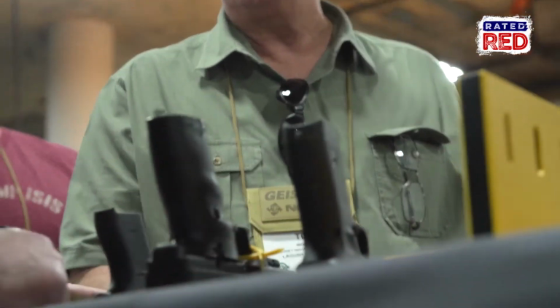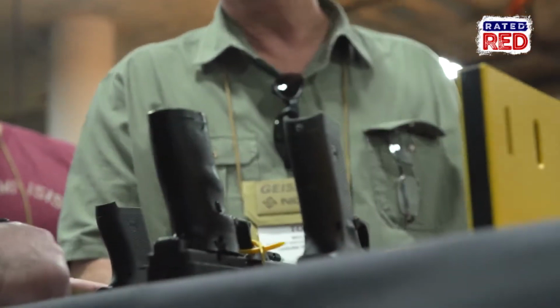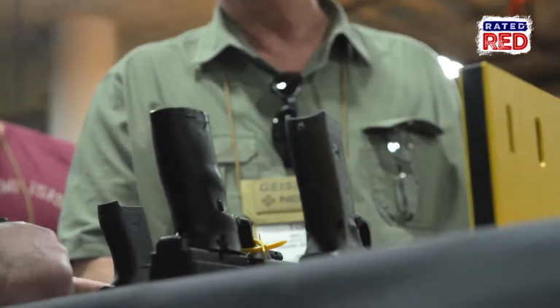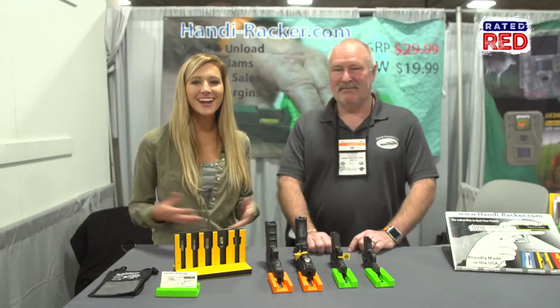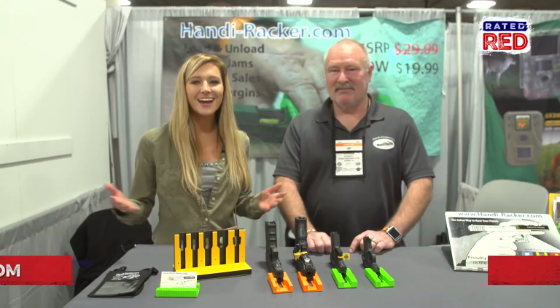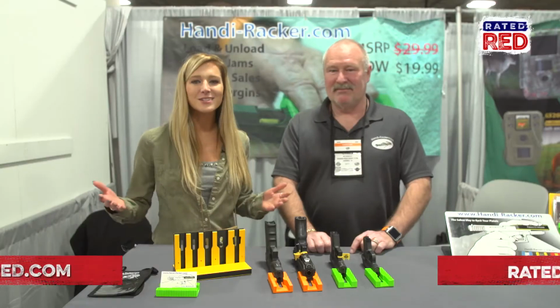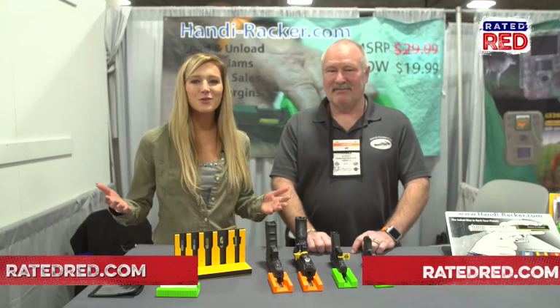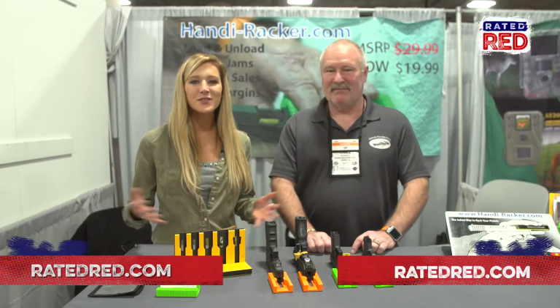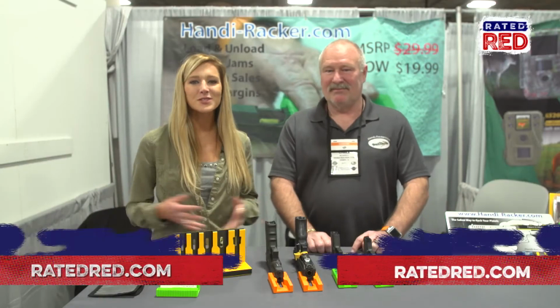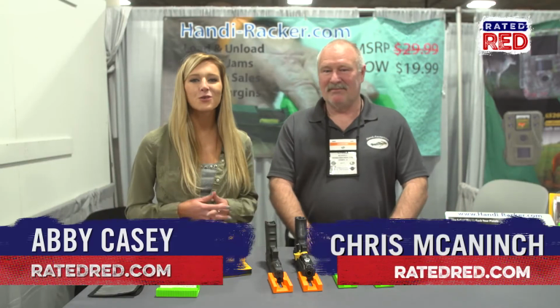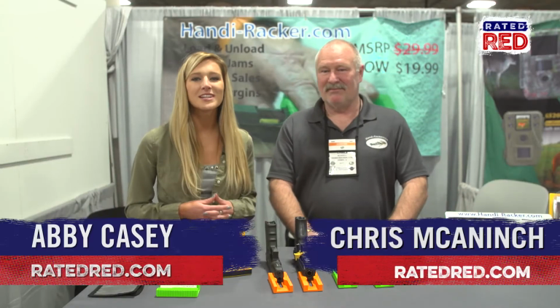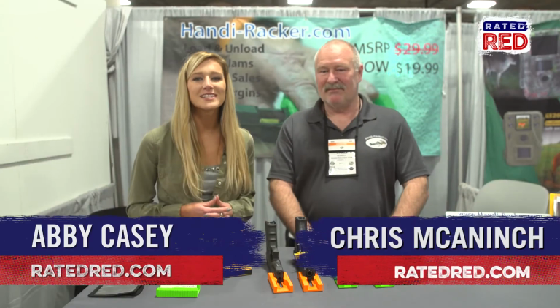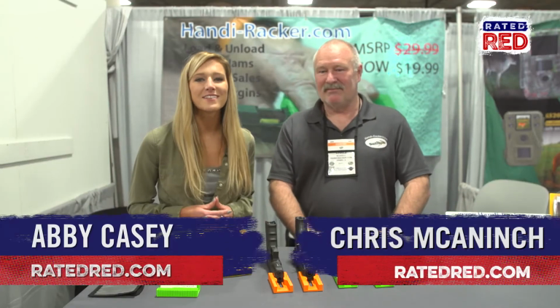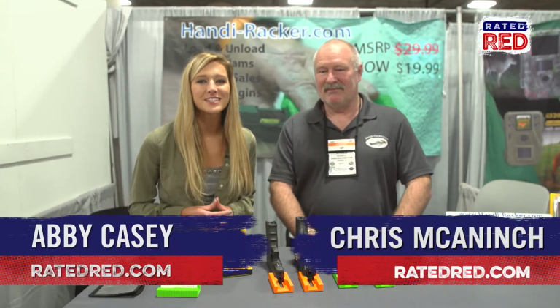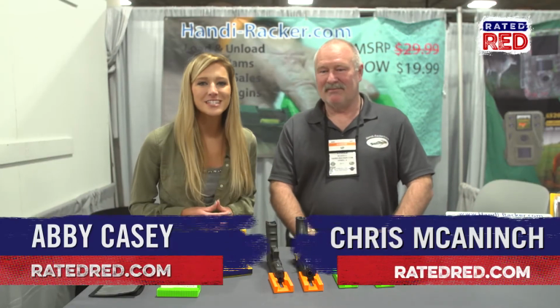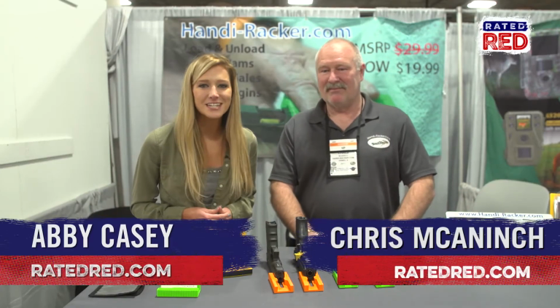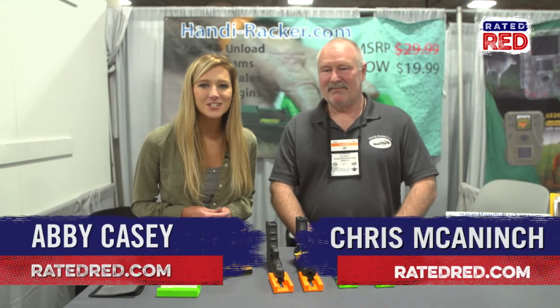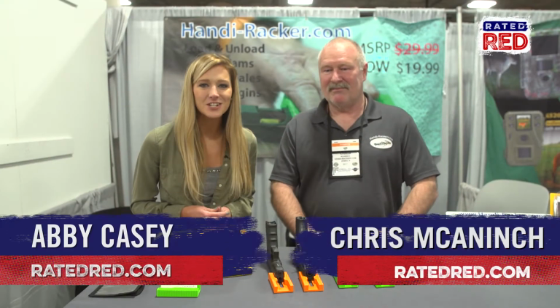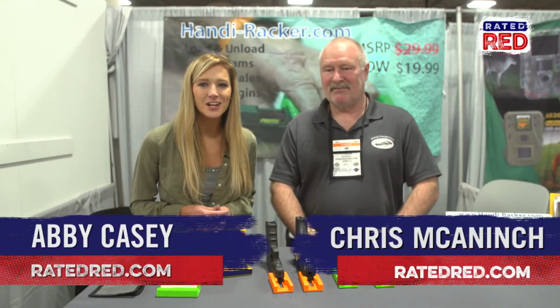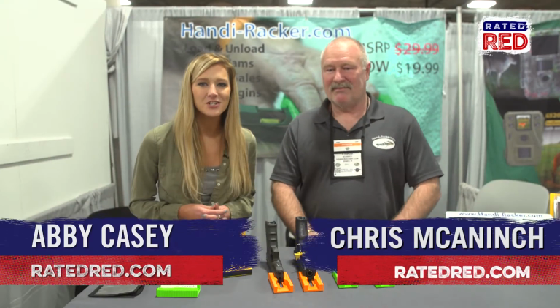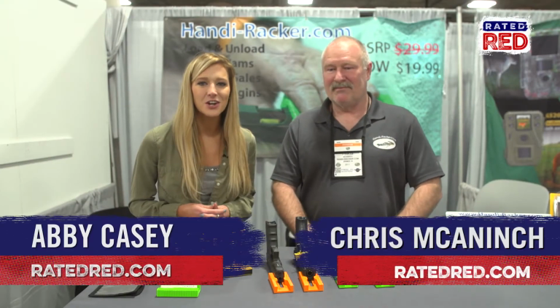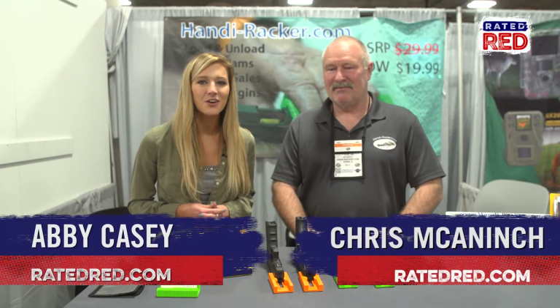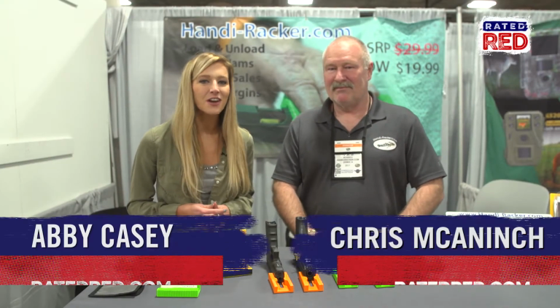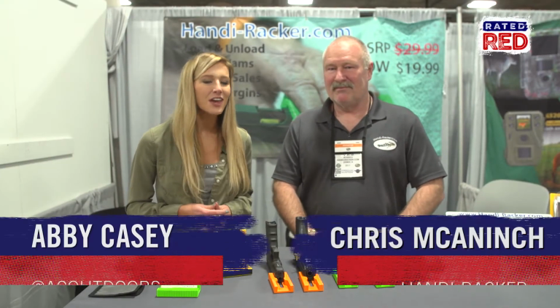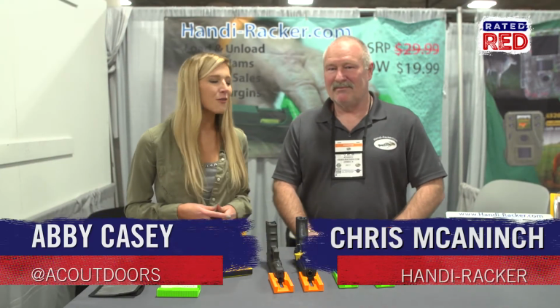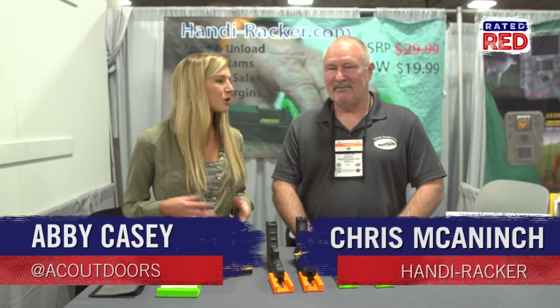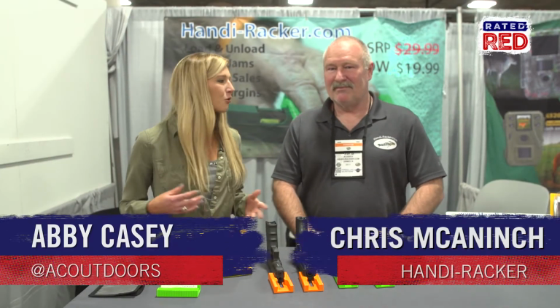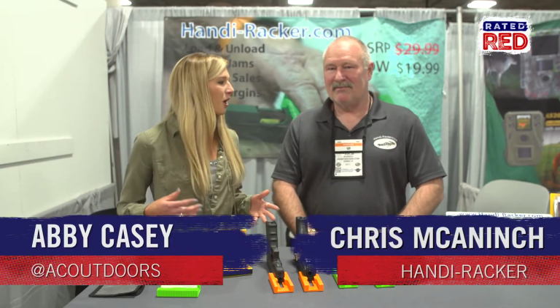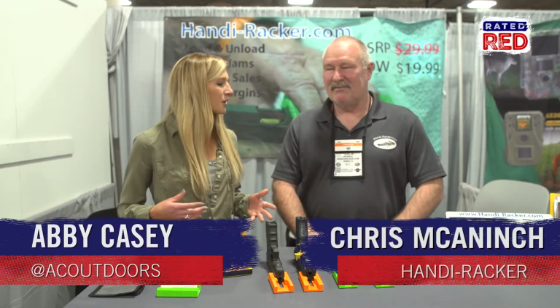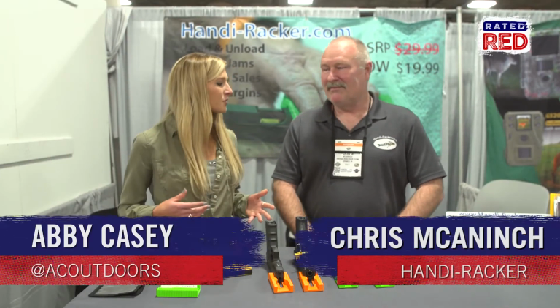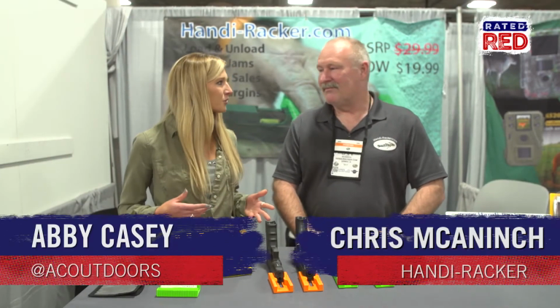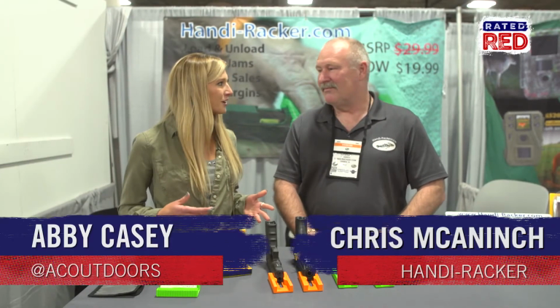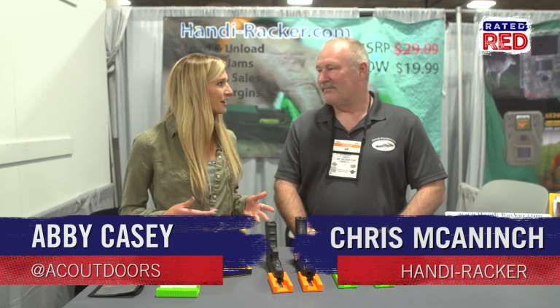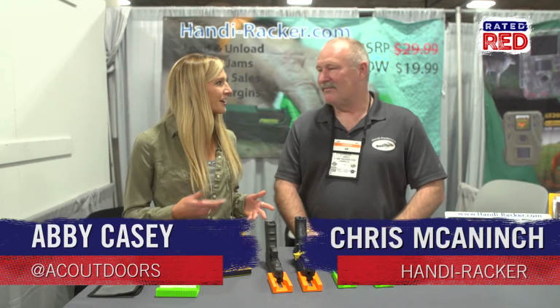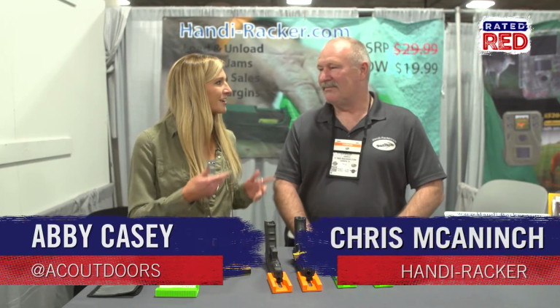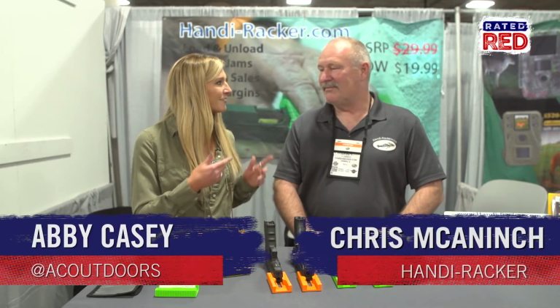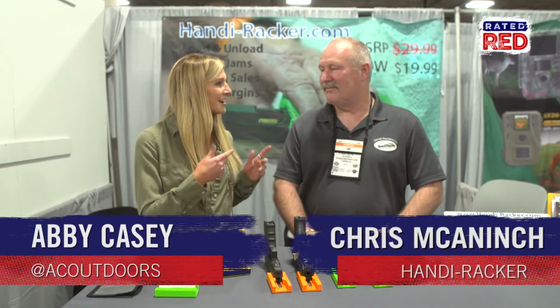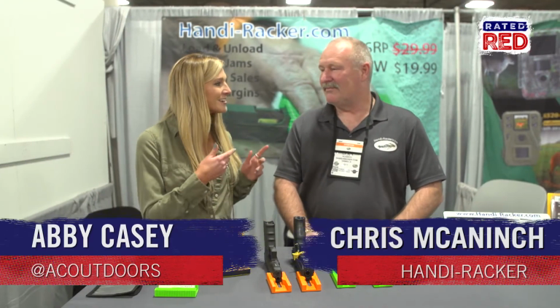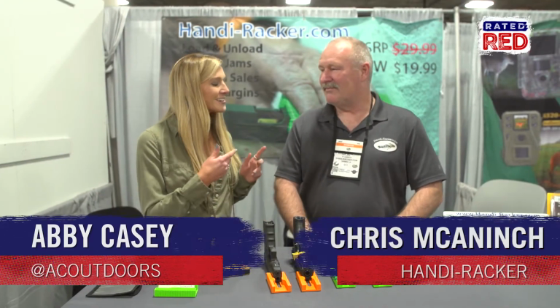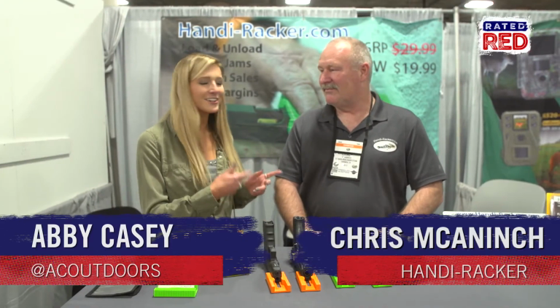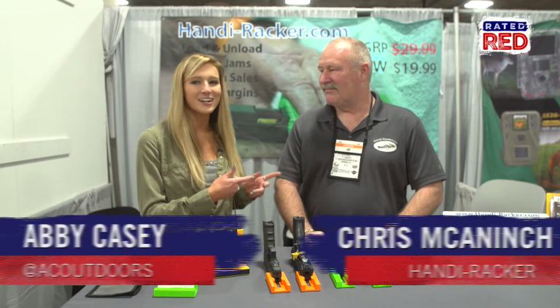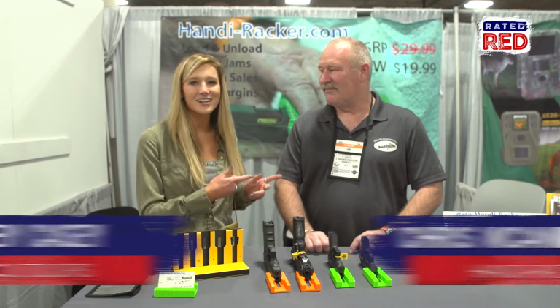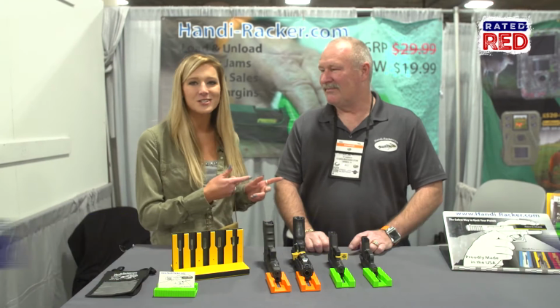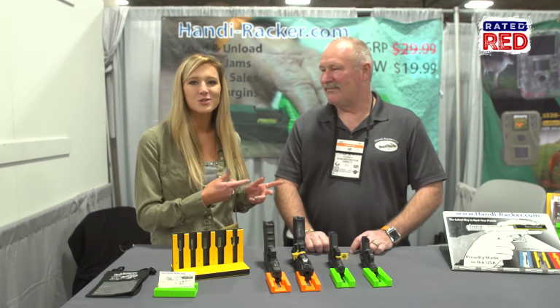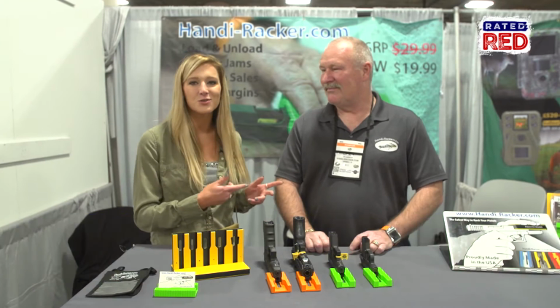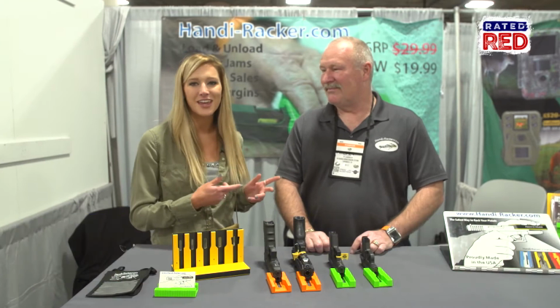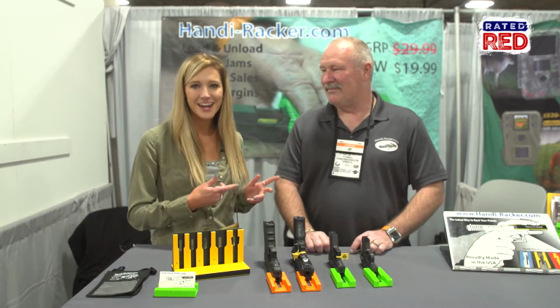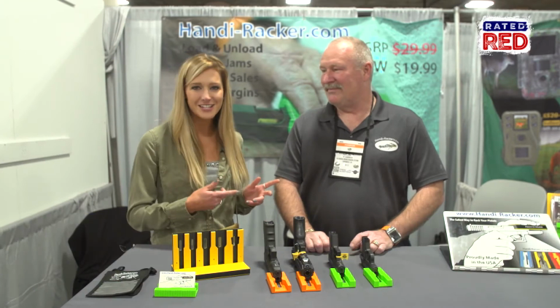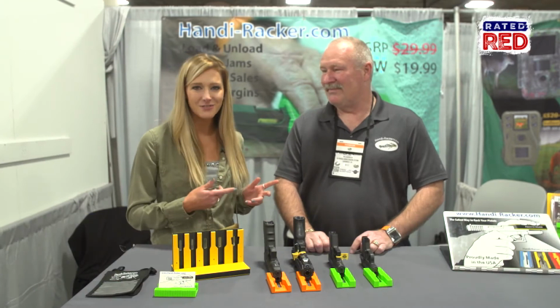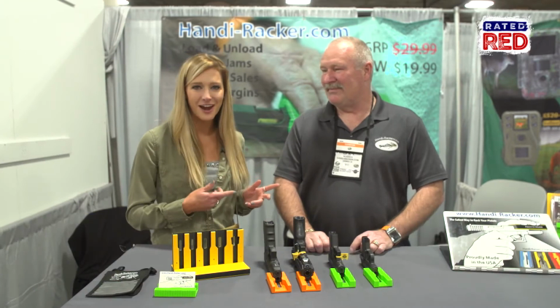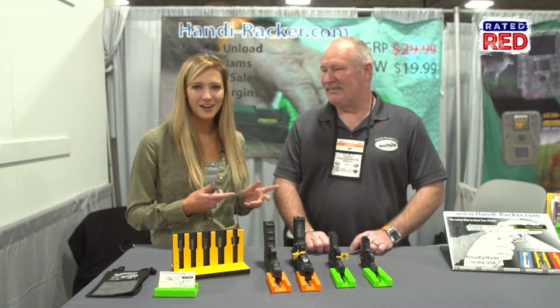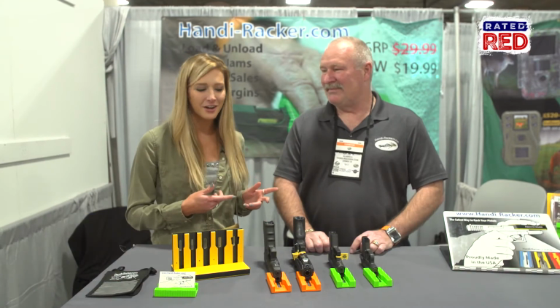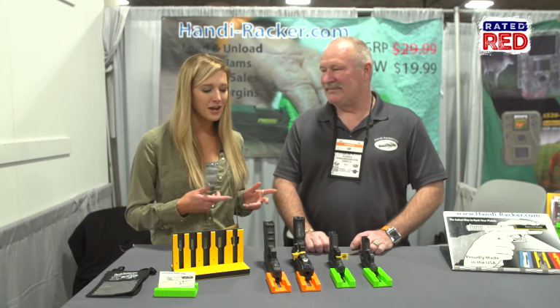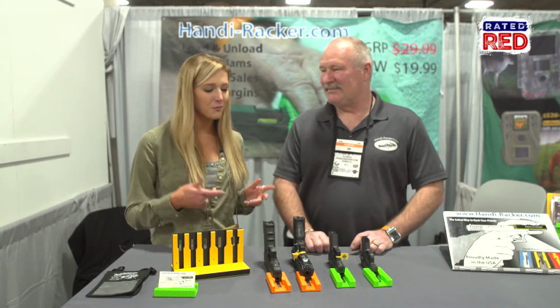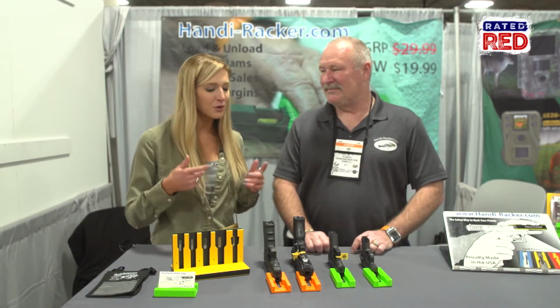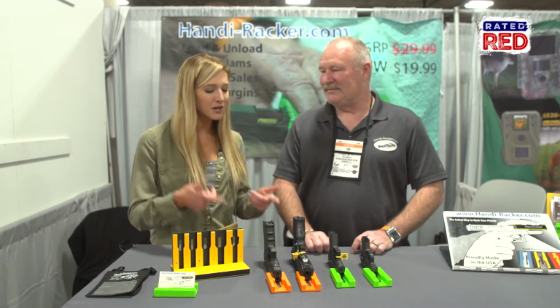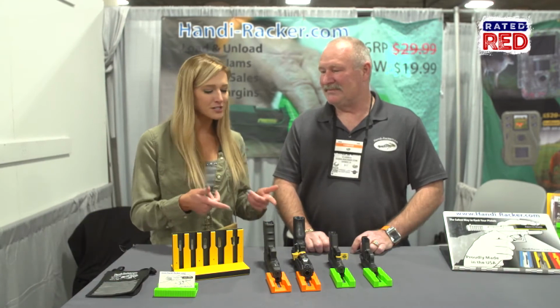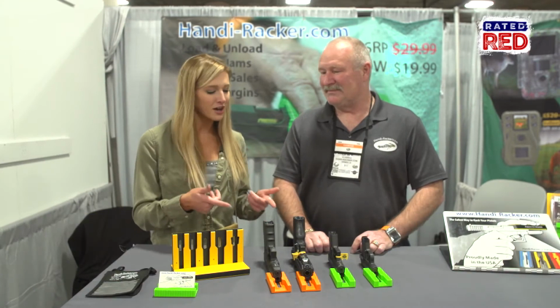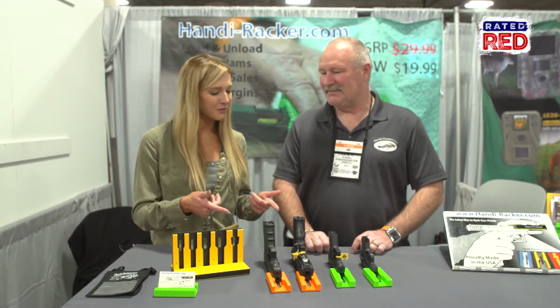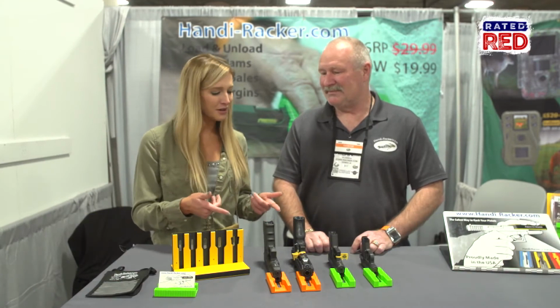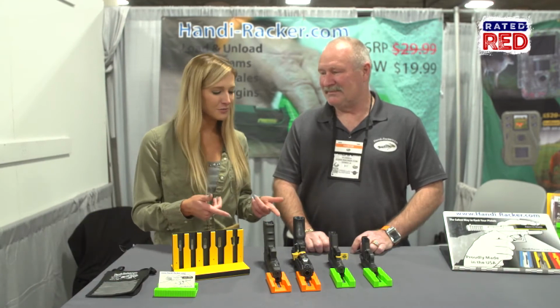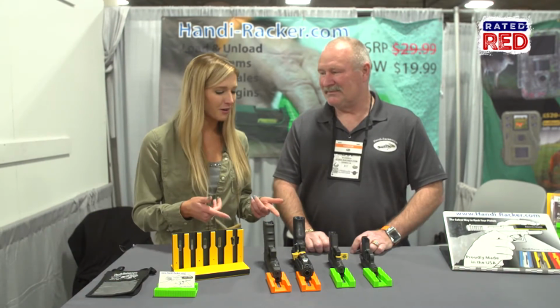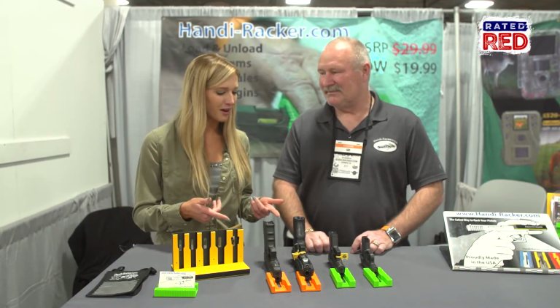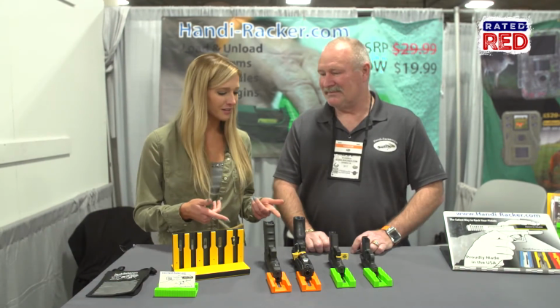Hey guys, we're at the 2017 SHOT Show, and we're walking through here and ran into Chris, who's with Candy Racker, and we want to talk about your product.